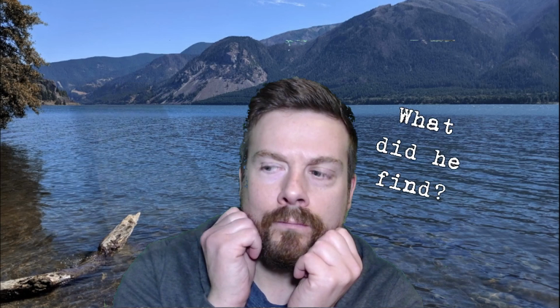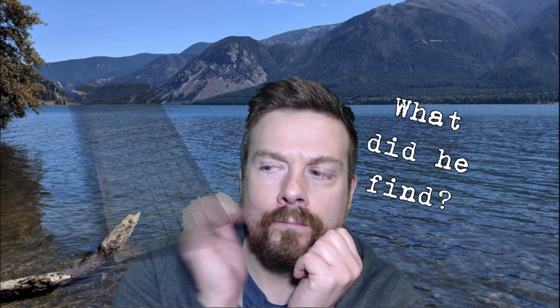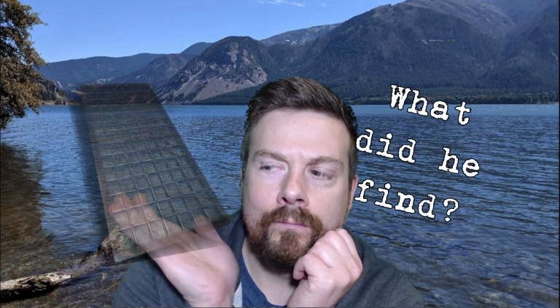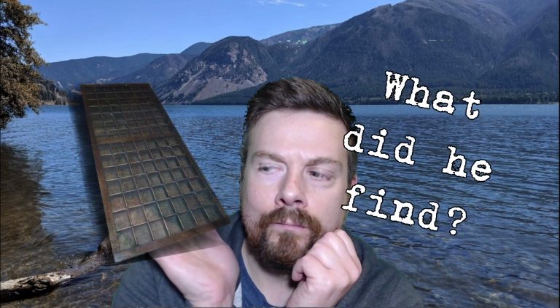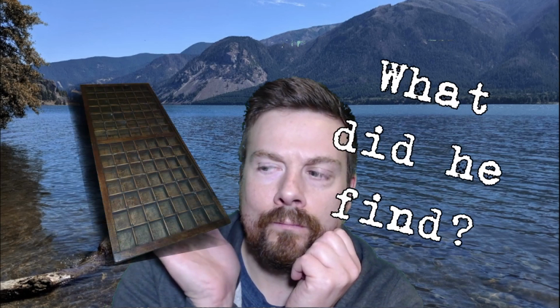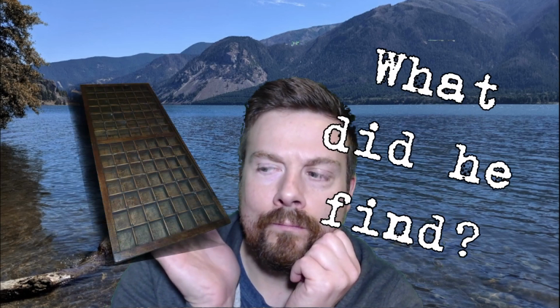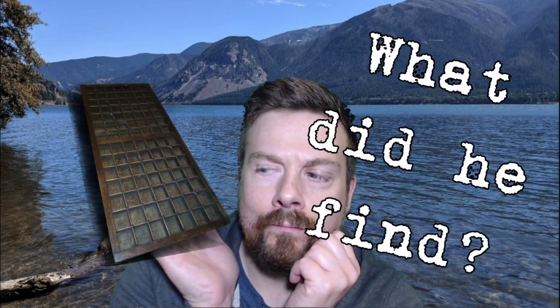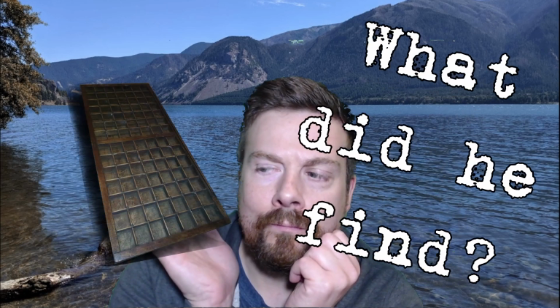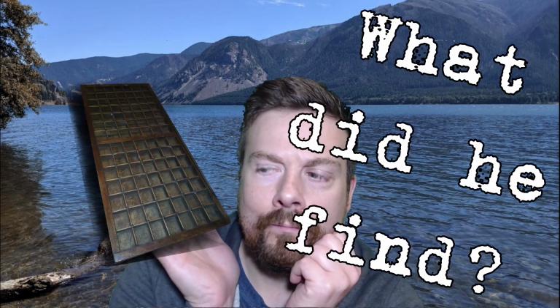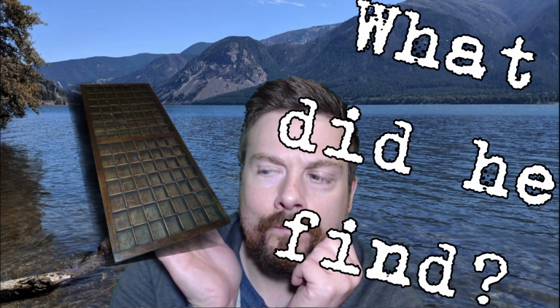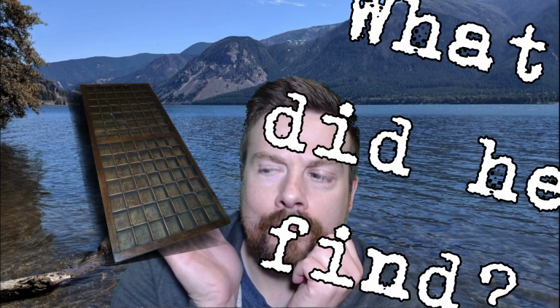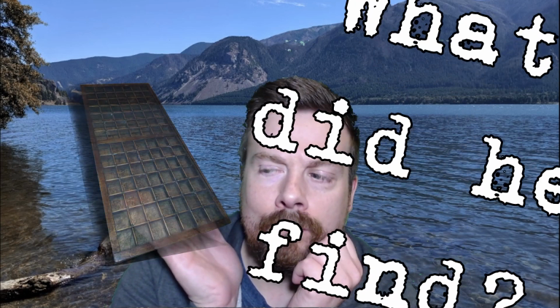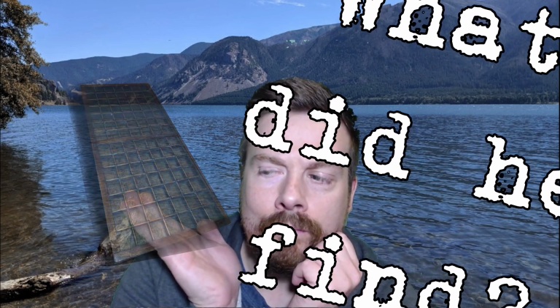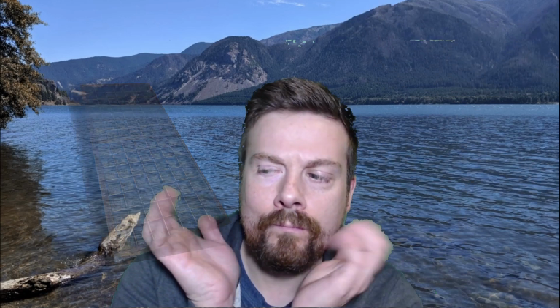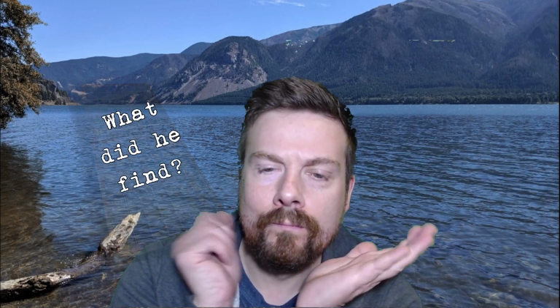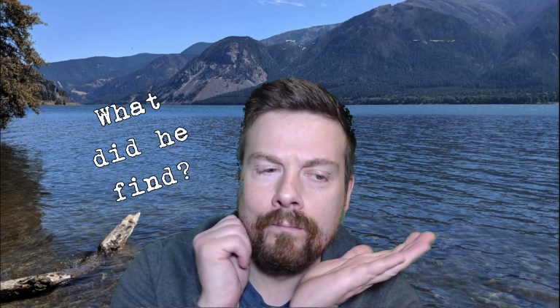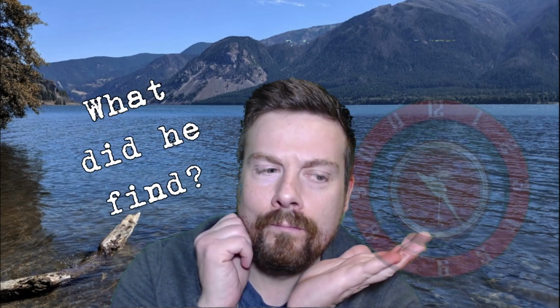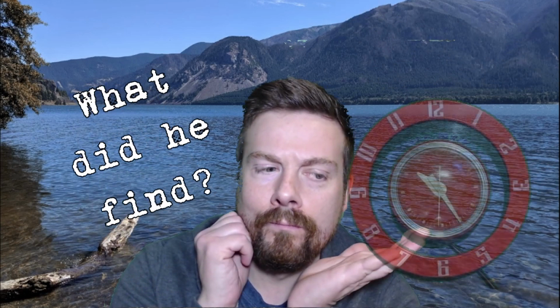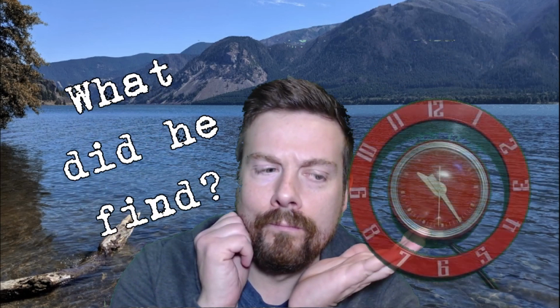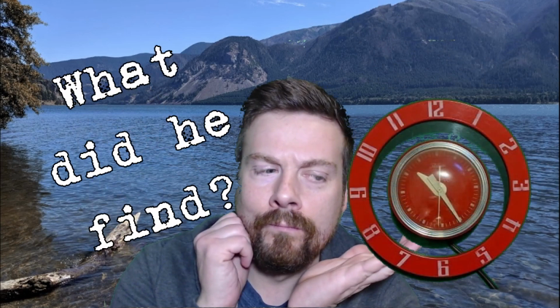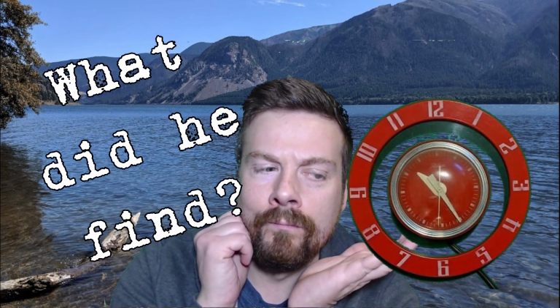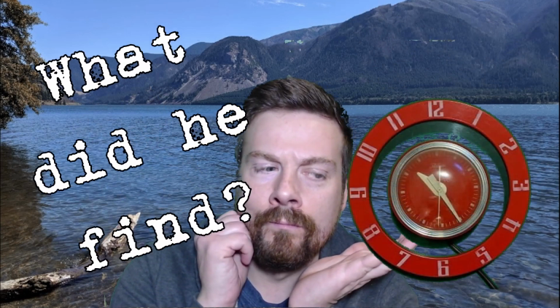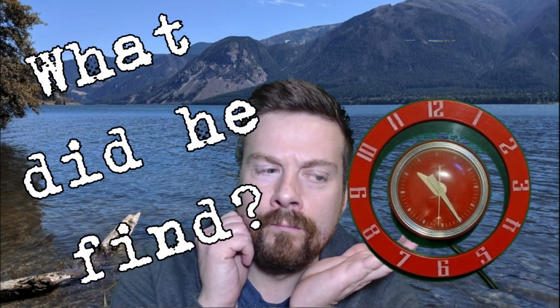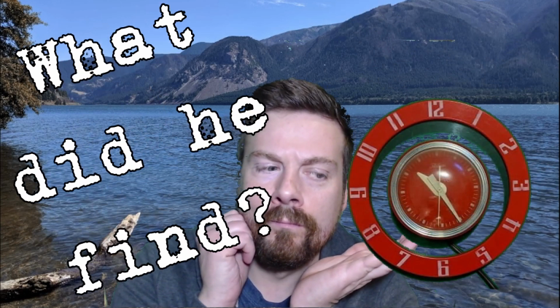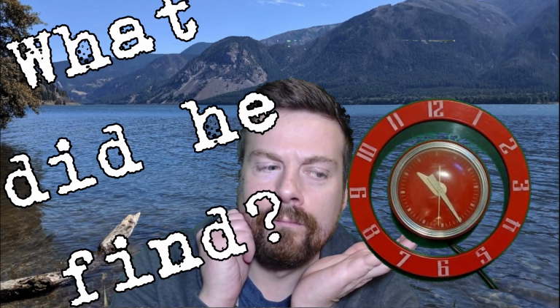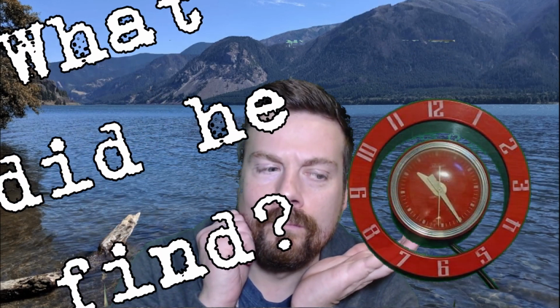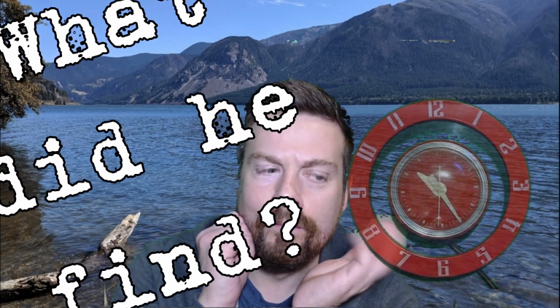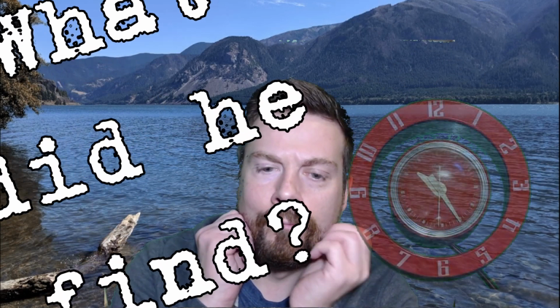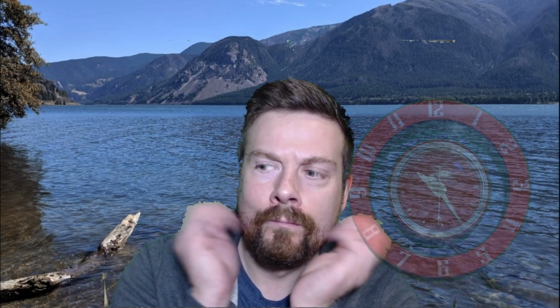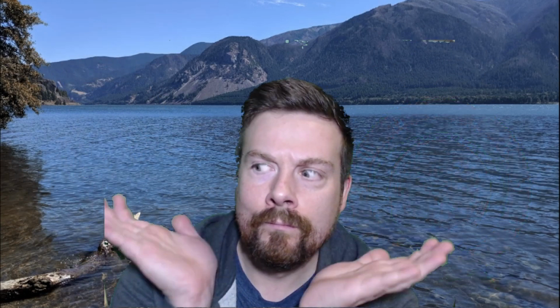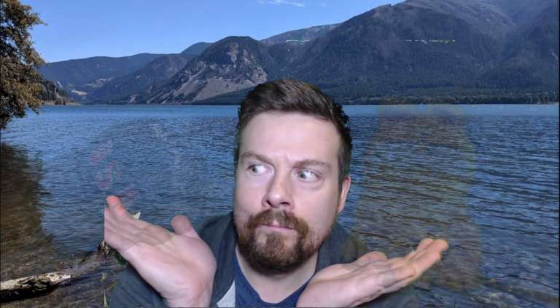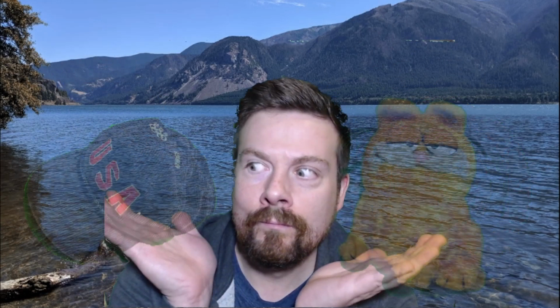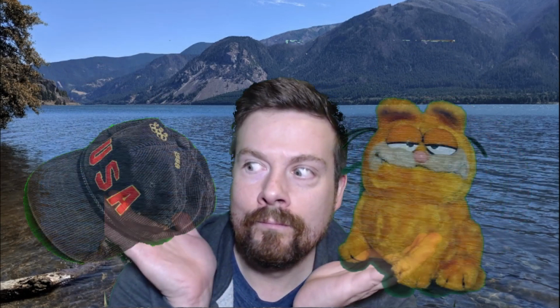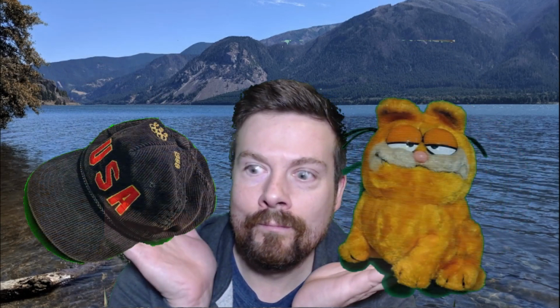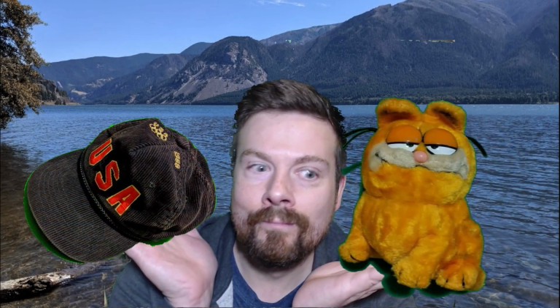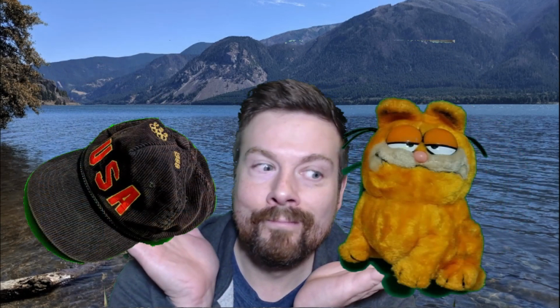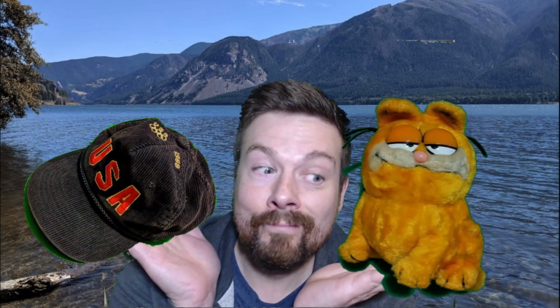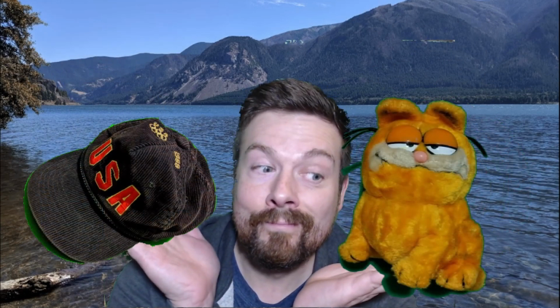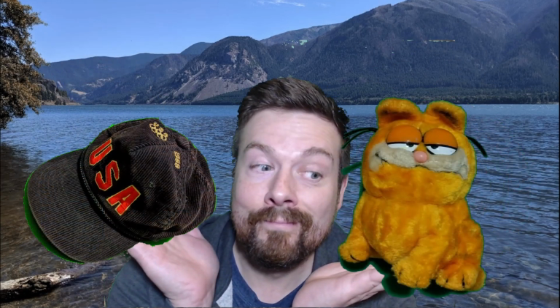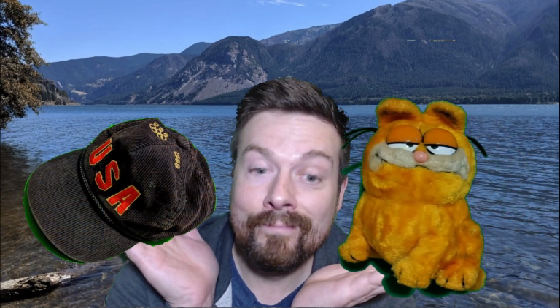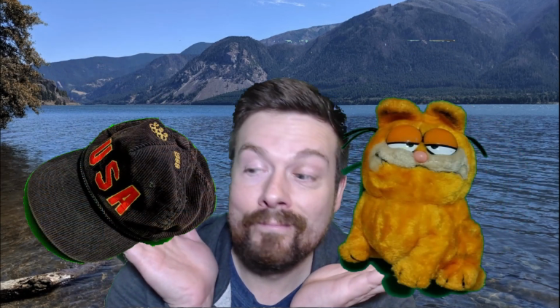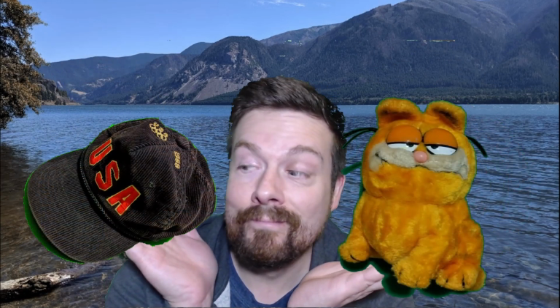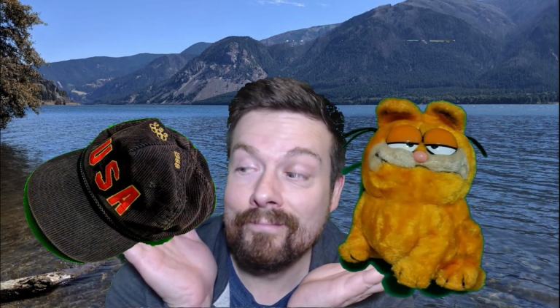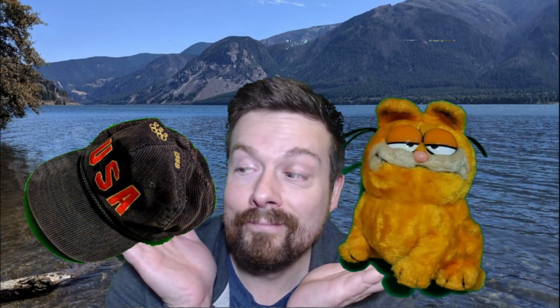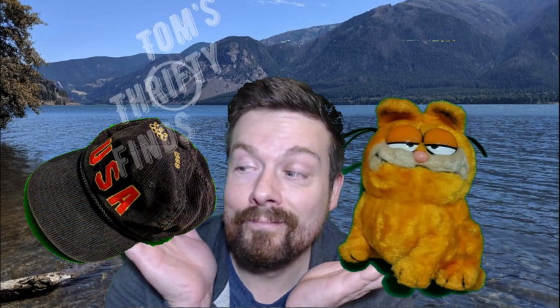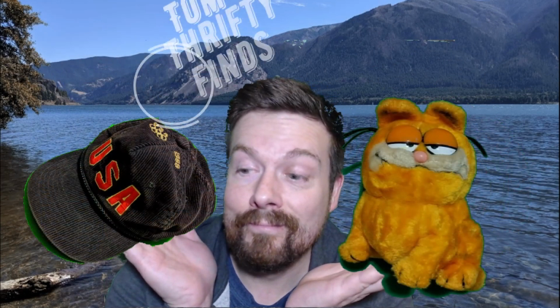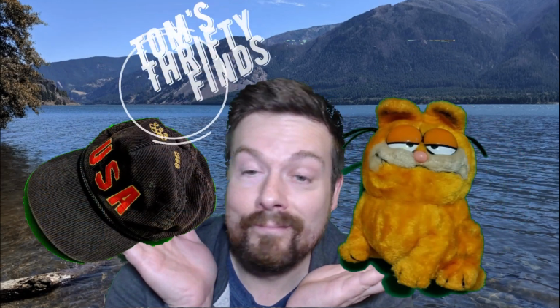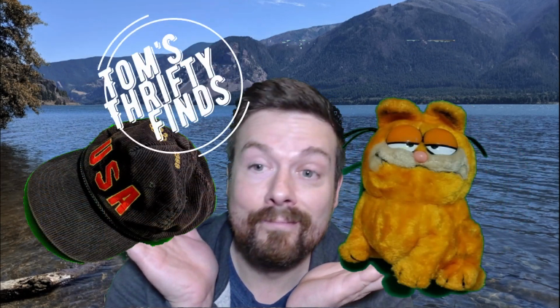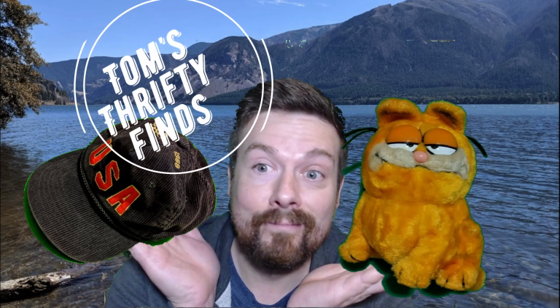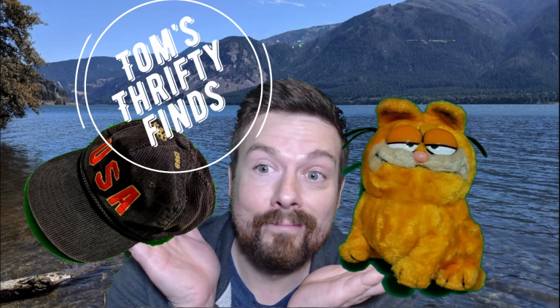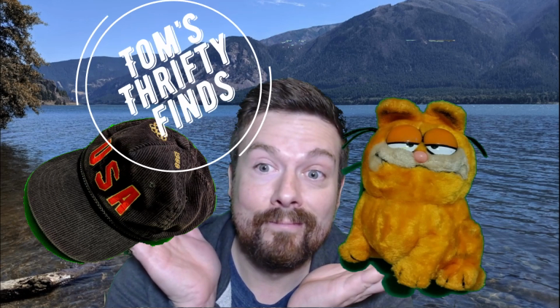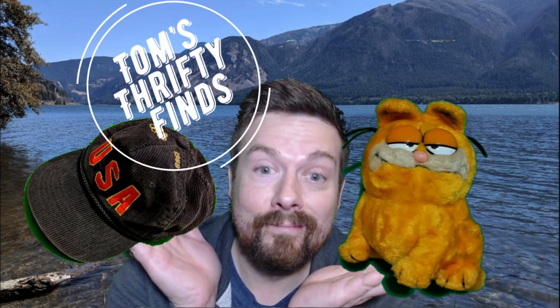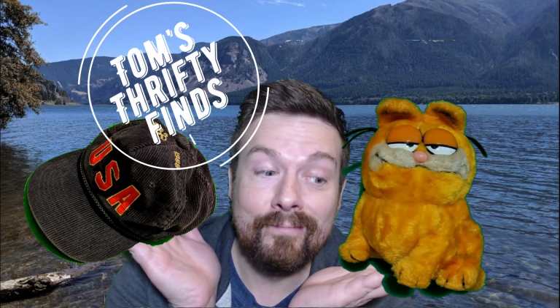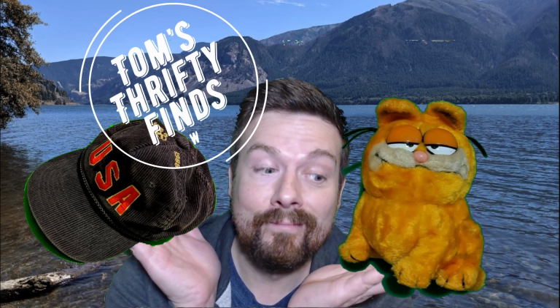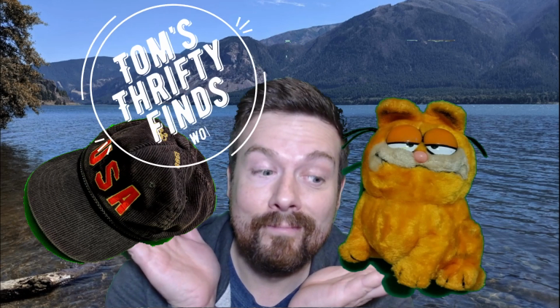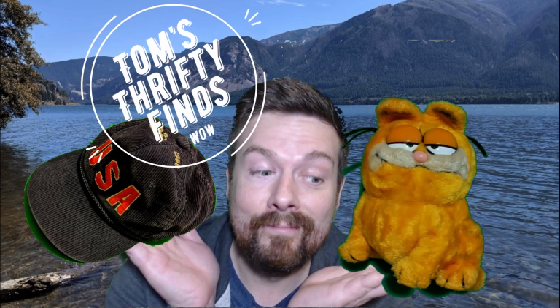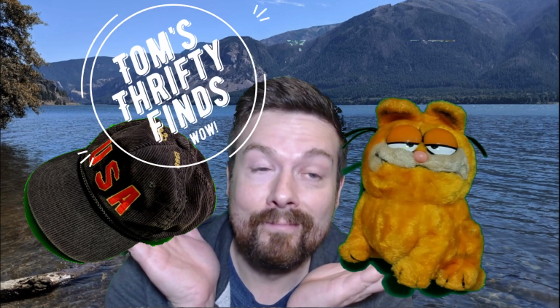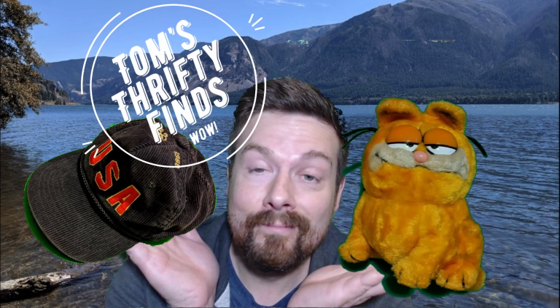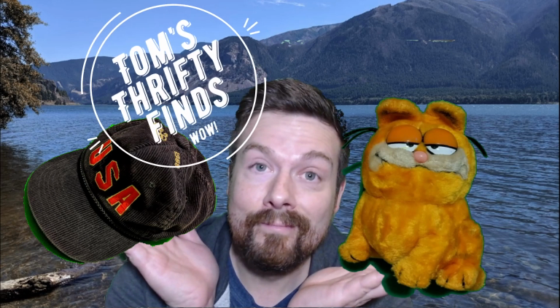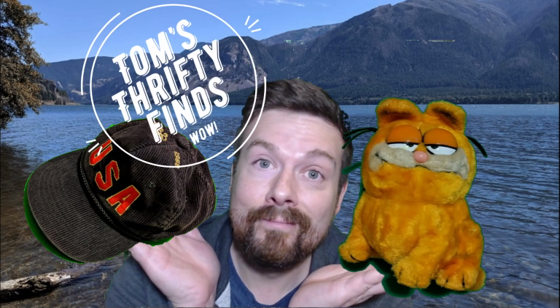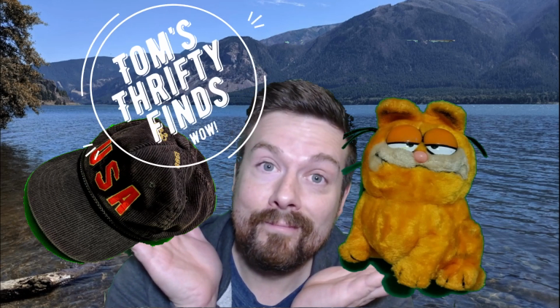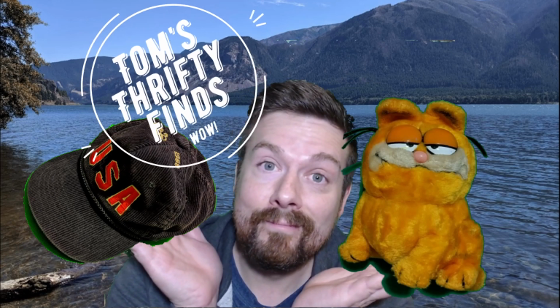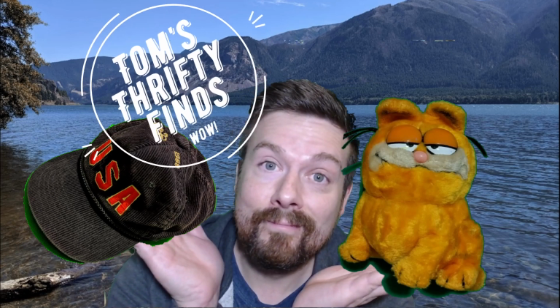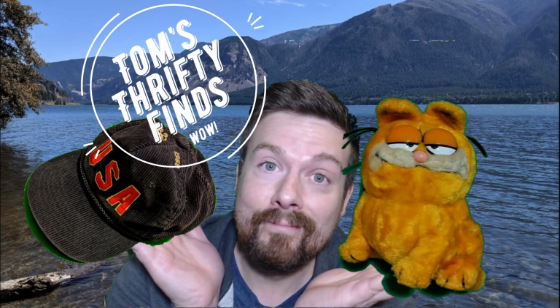What did he find? Oh my gosh, it's the Thrifty Finds!